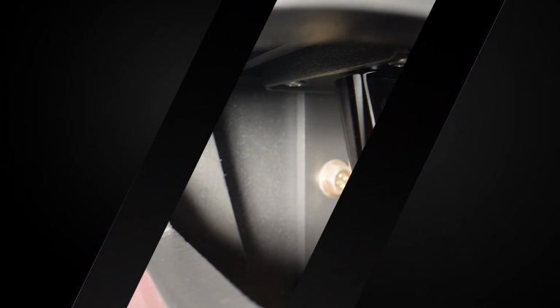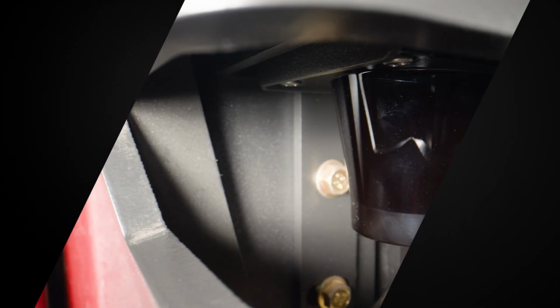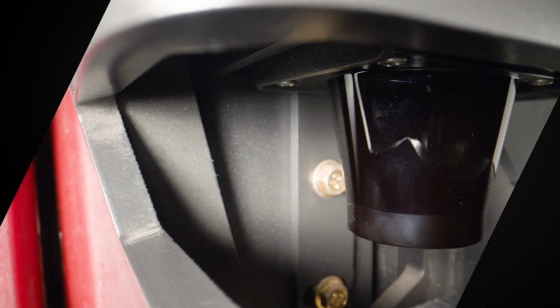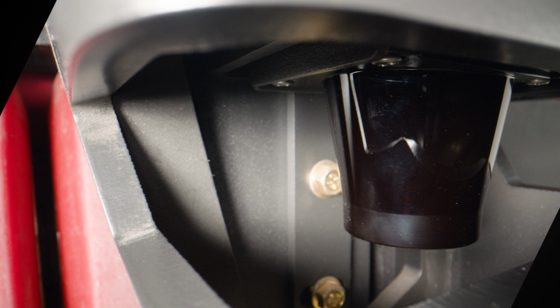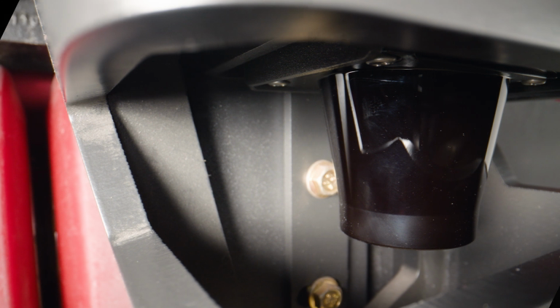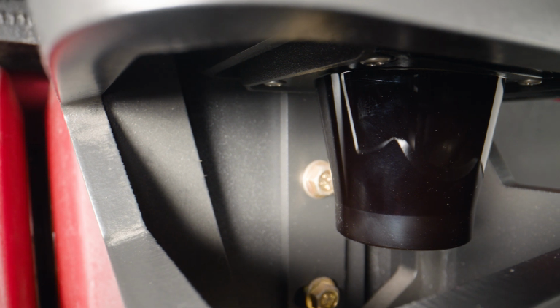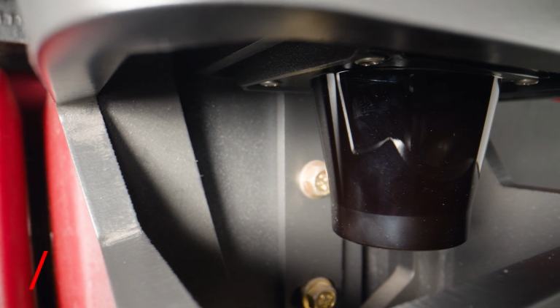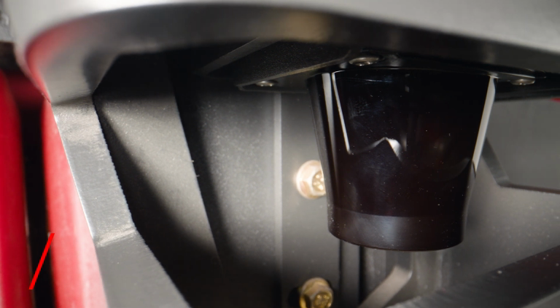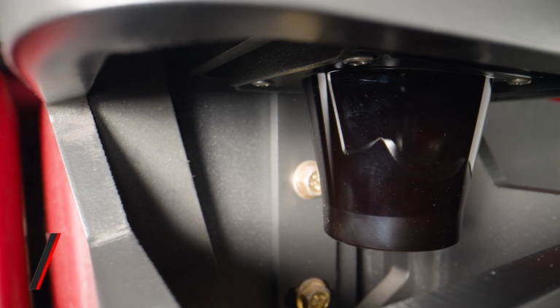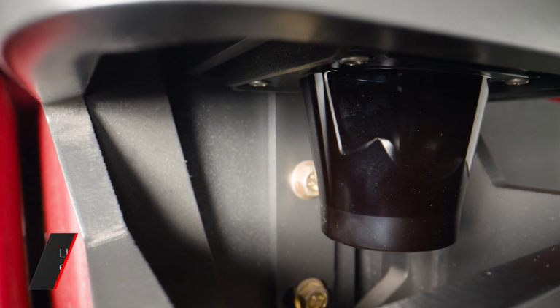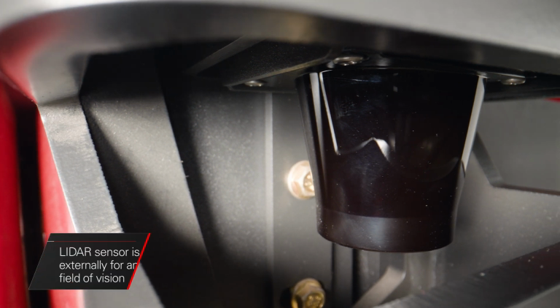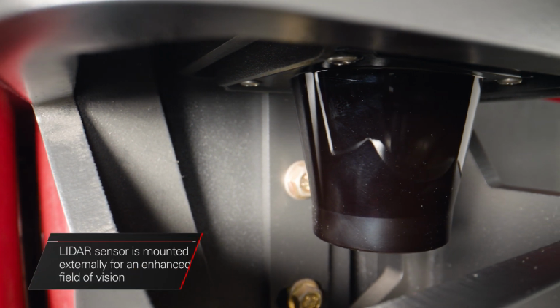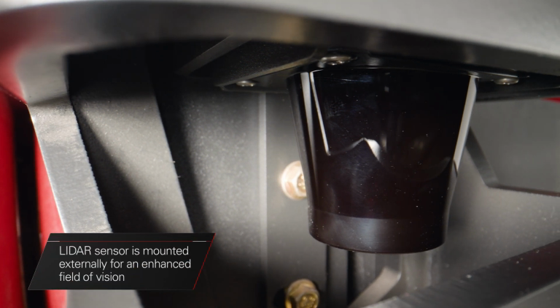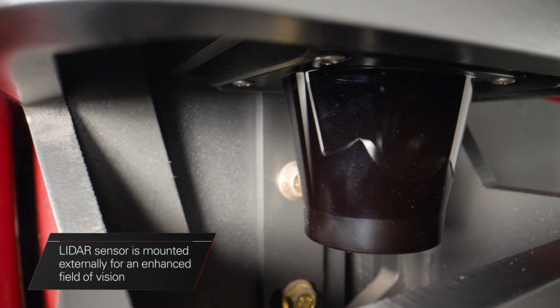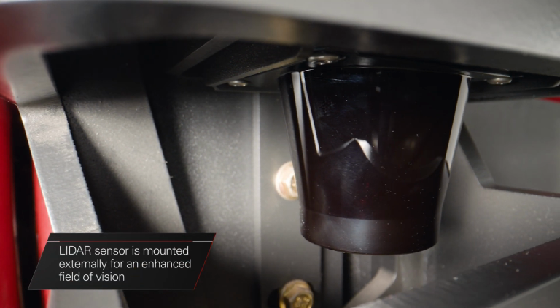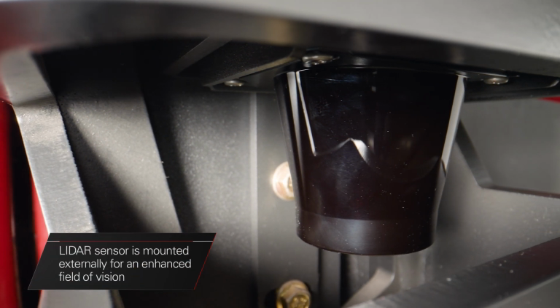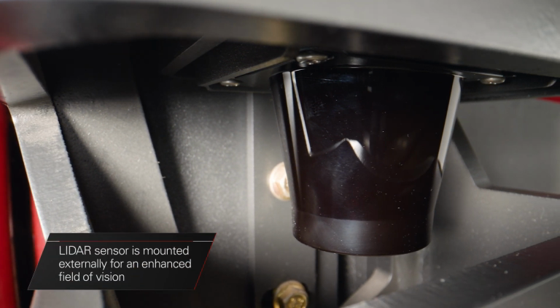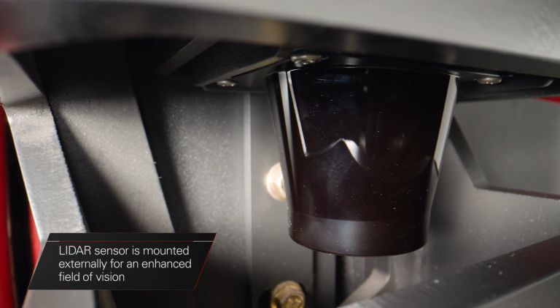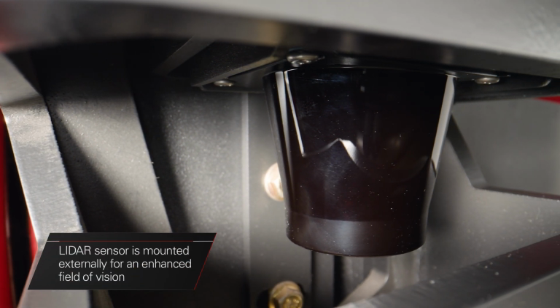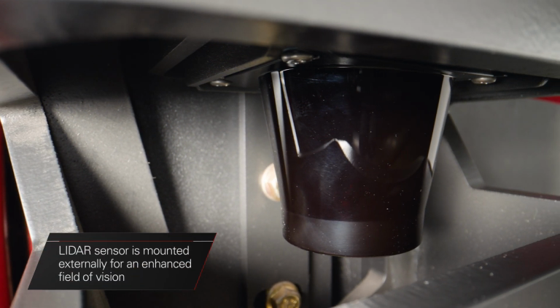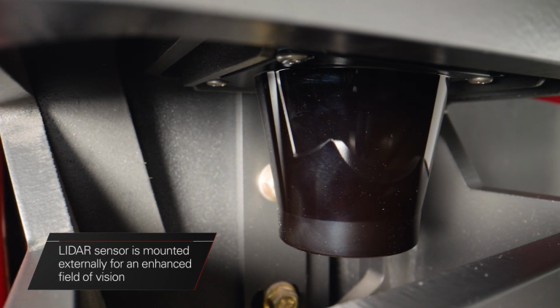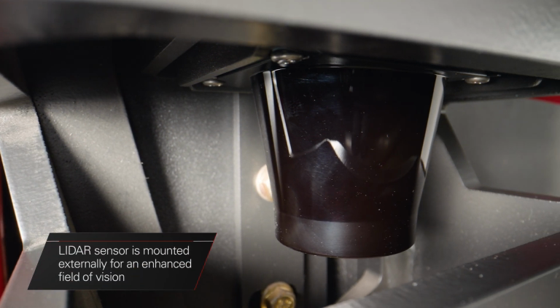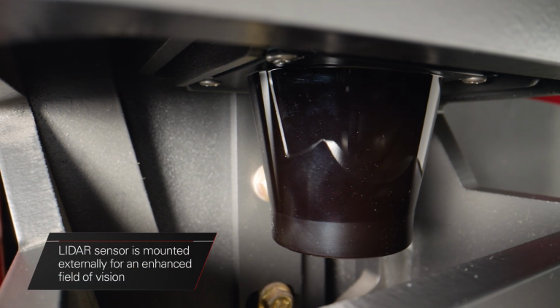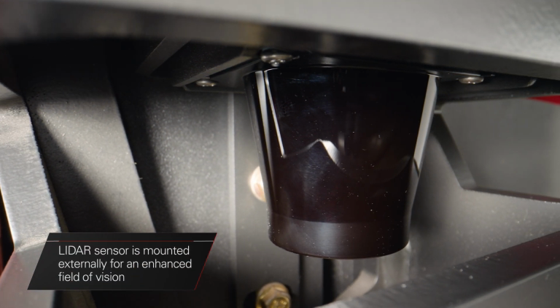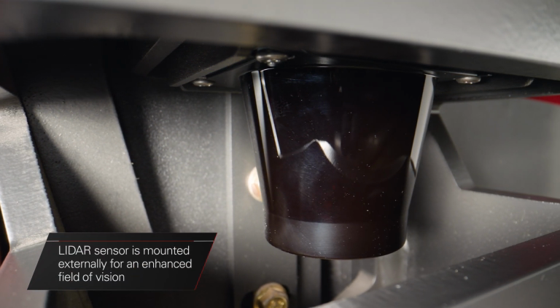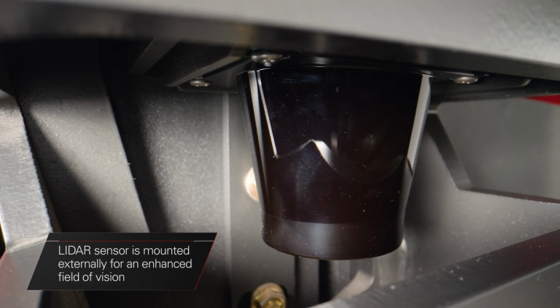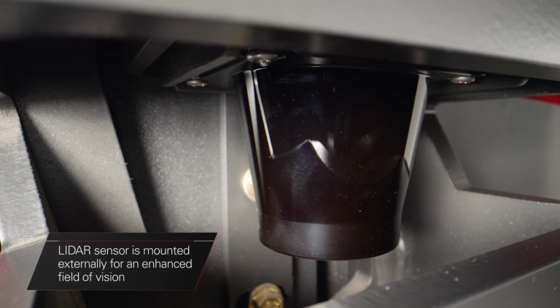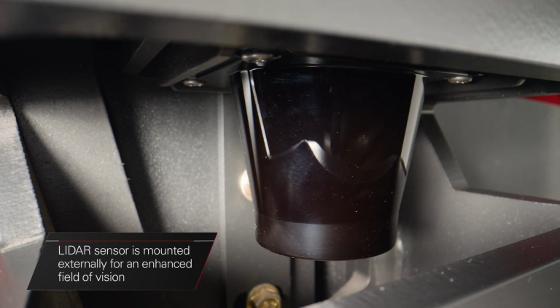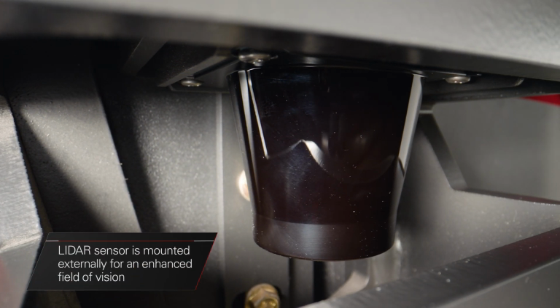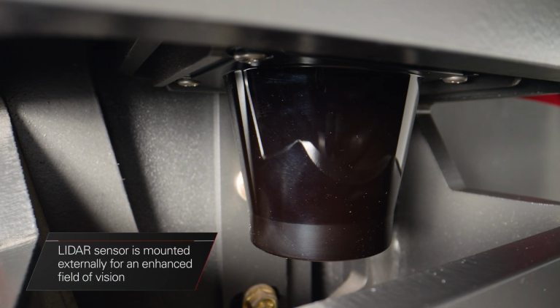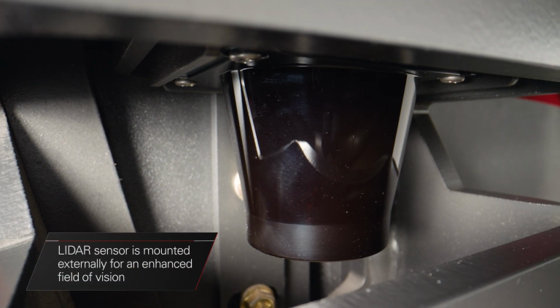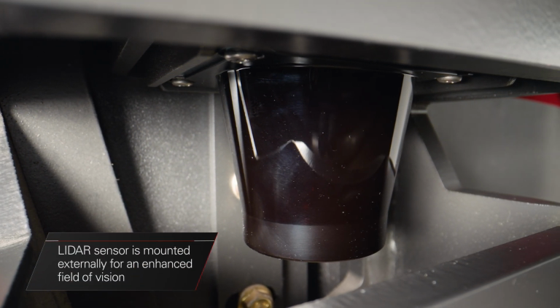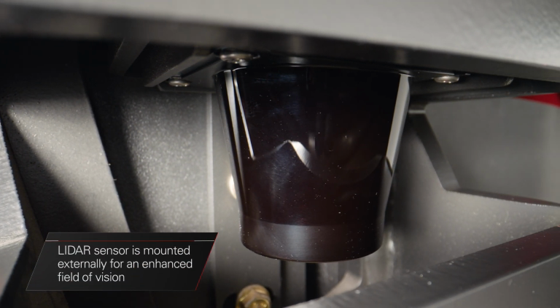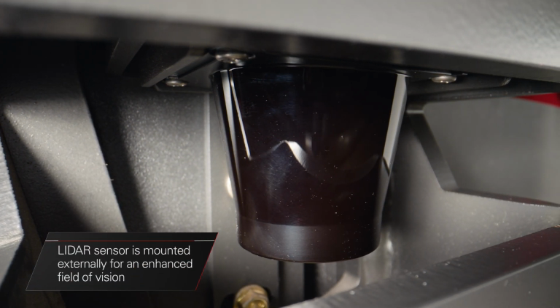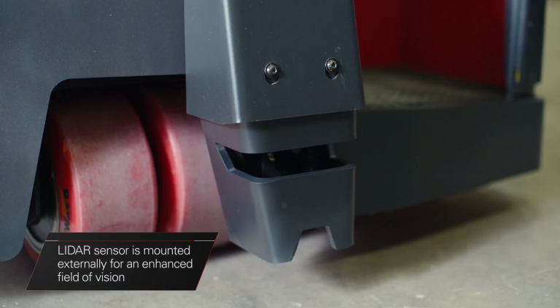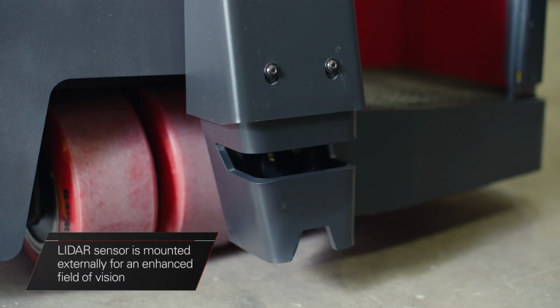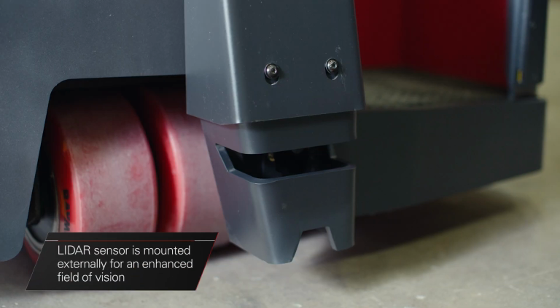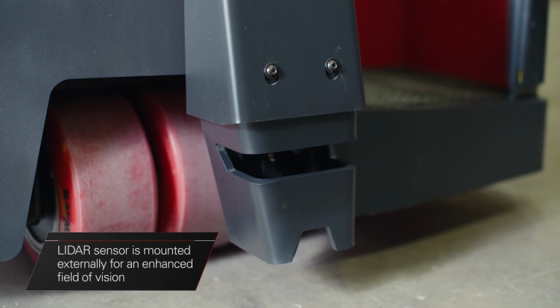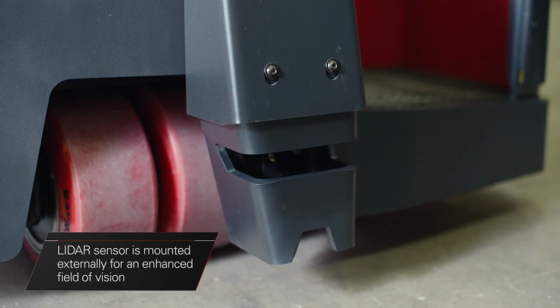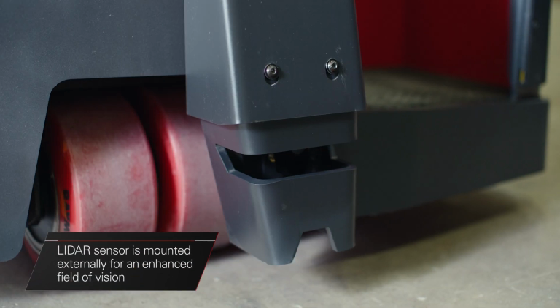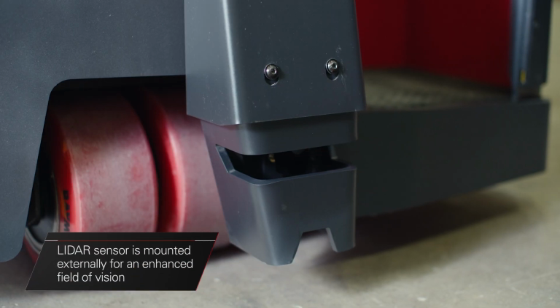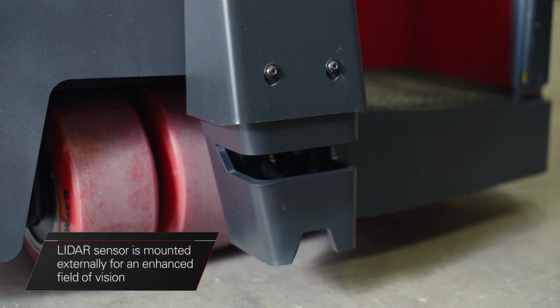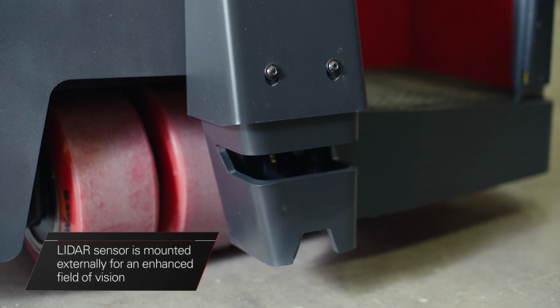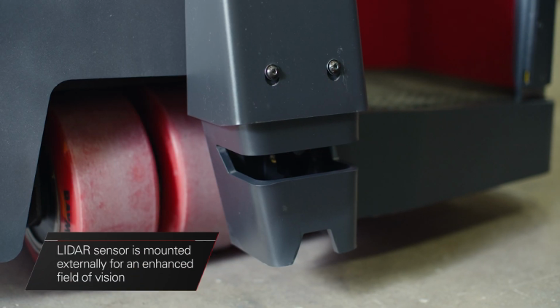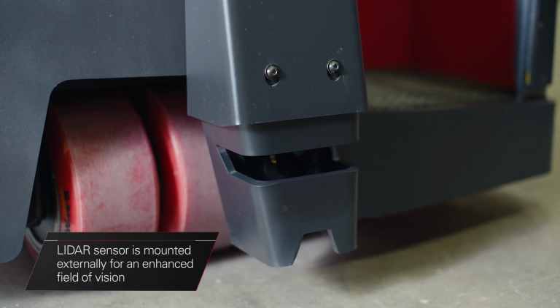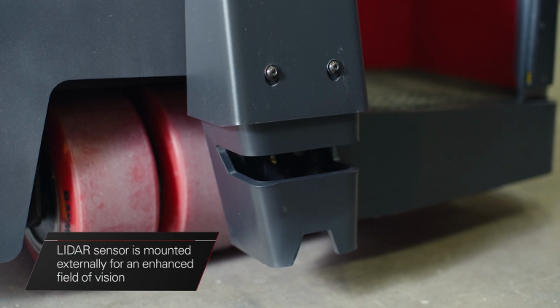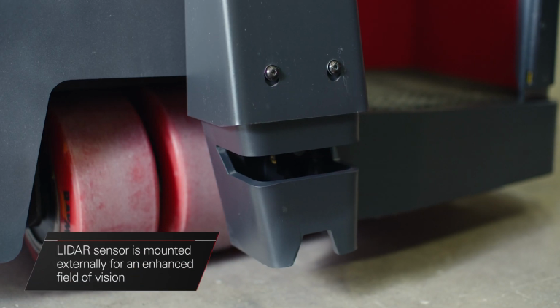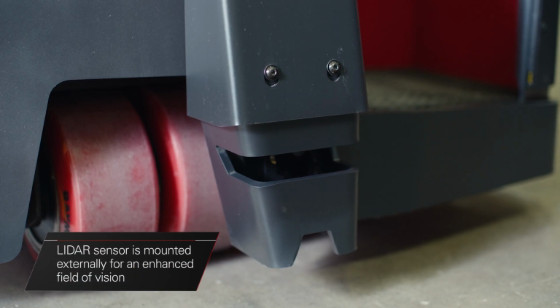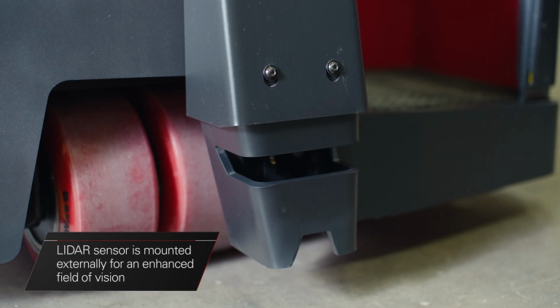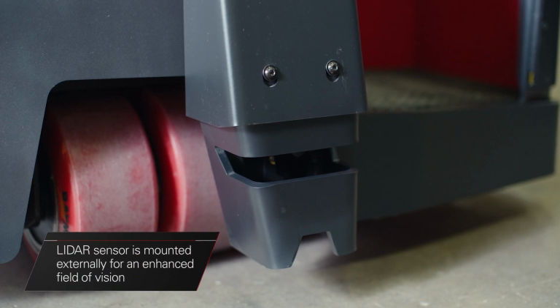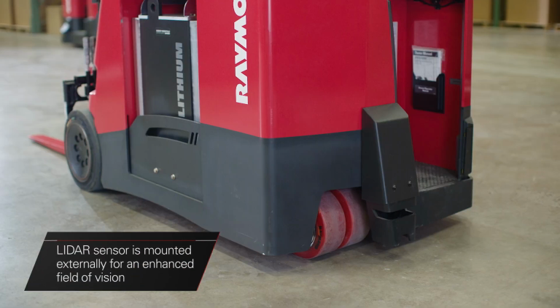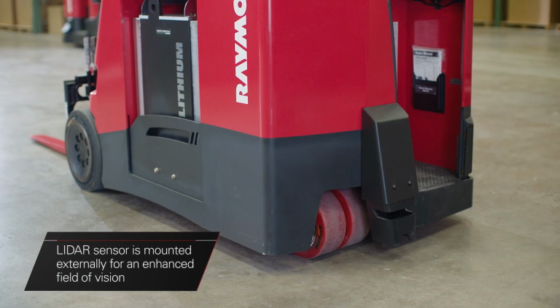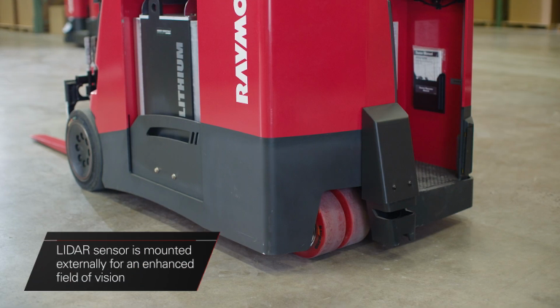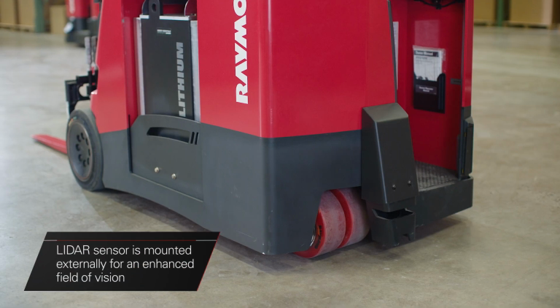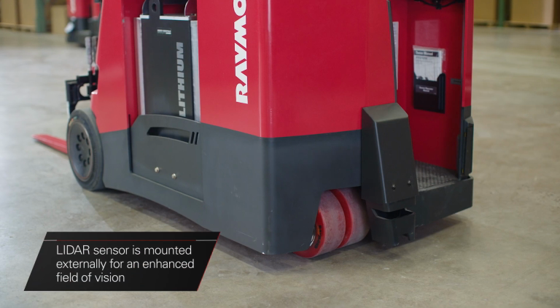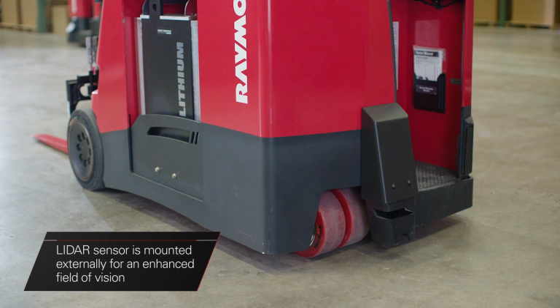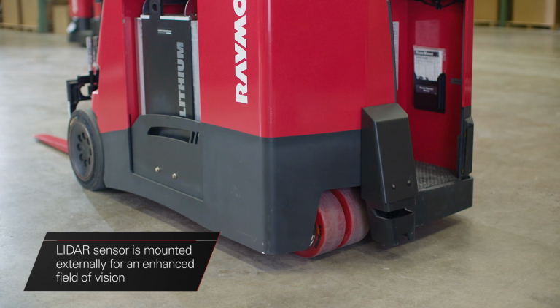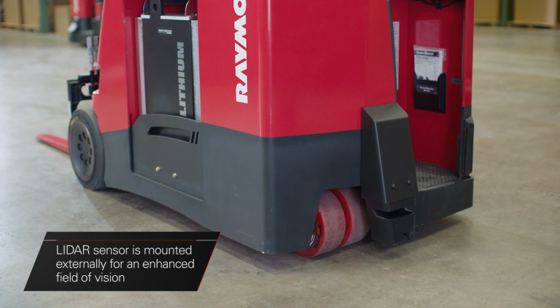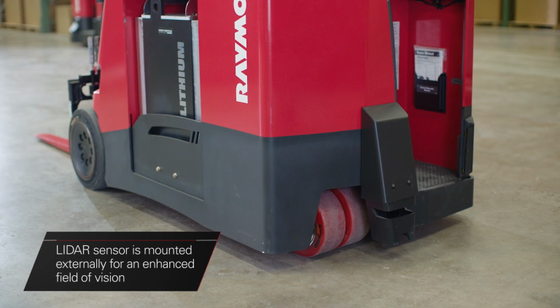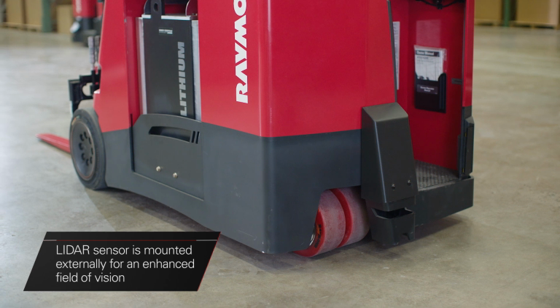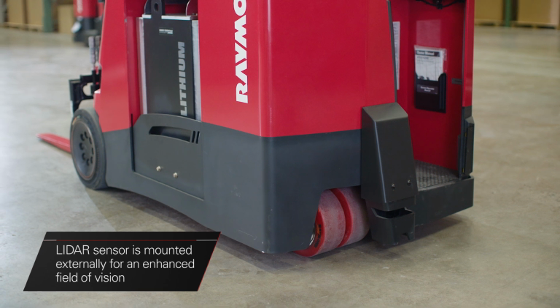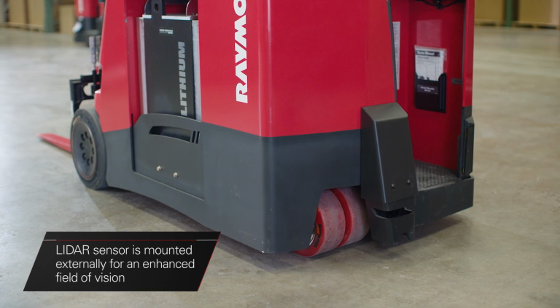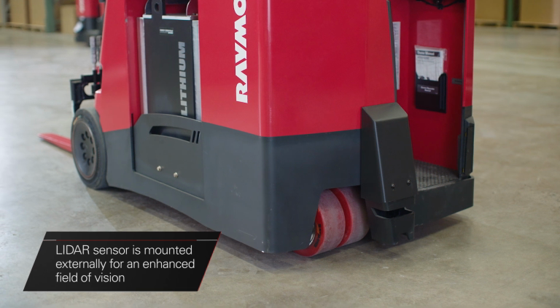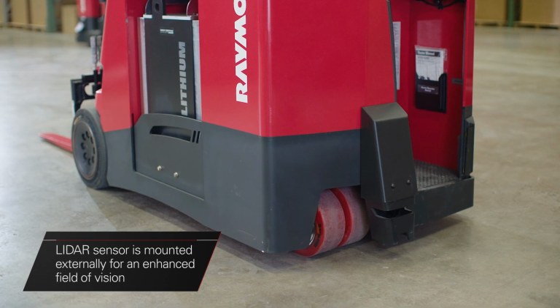The LIDAR sensor is mounted externally on the tractor end of our trucks to provide the ObjectSense sensor with an enhanced field of vision.